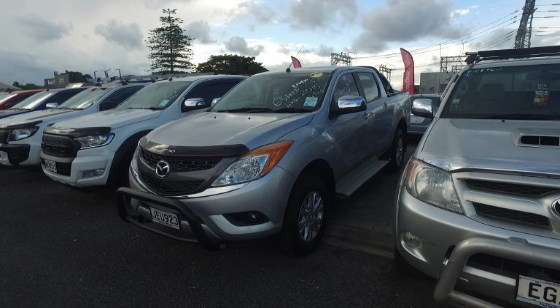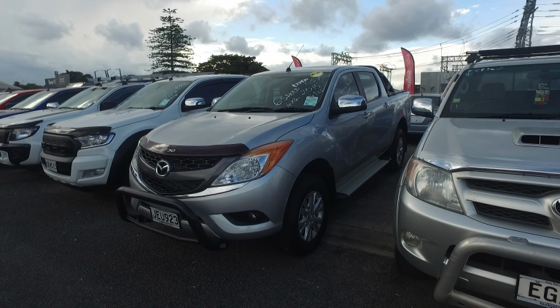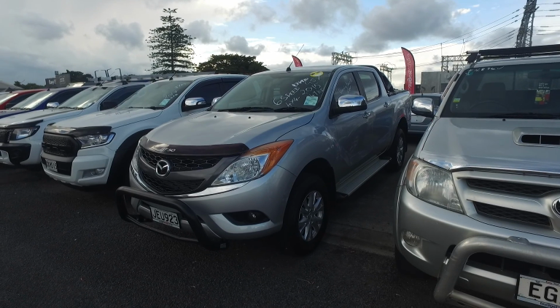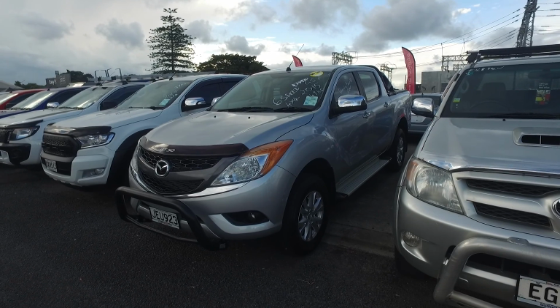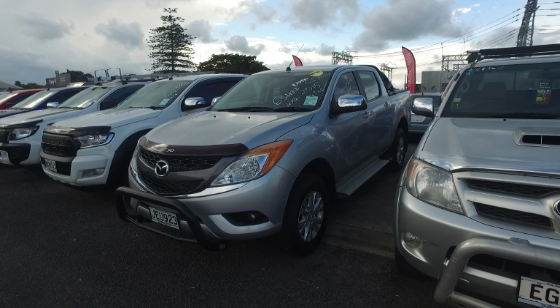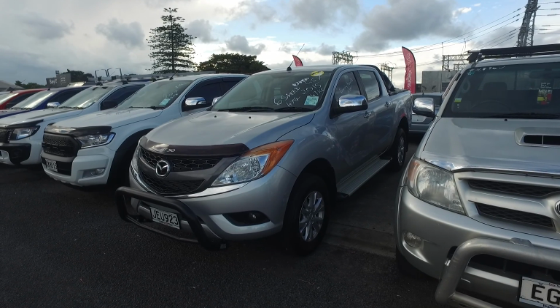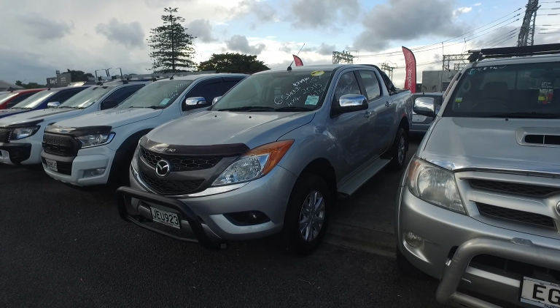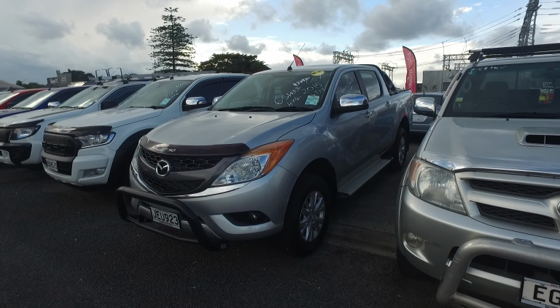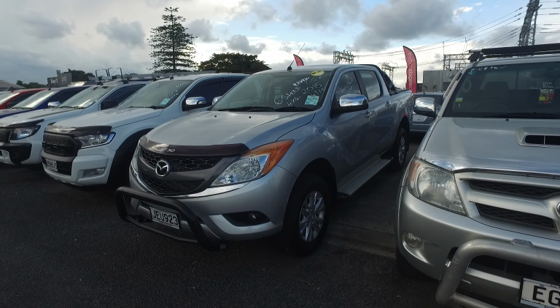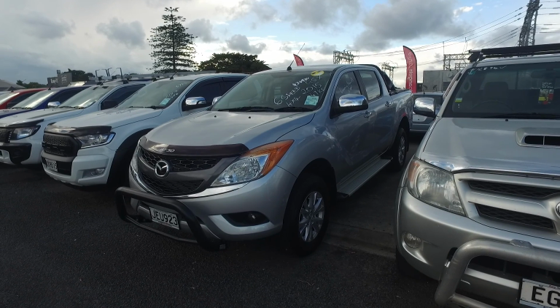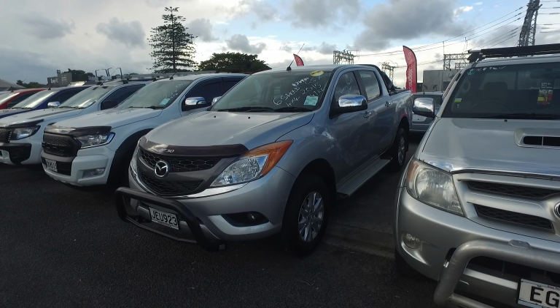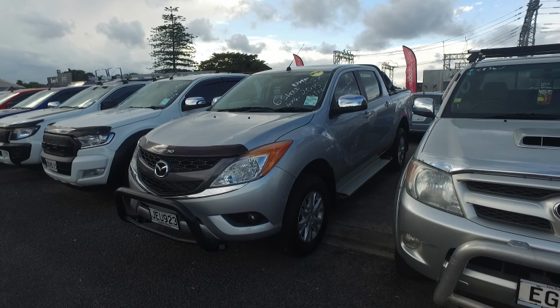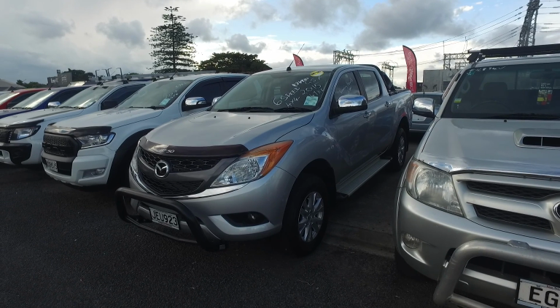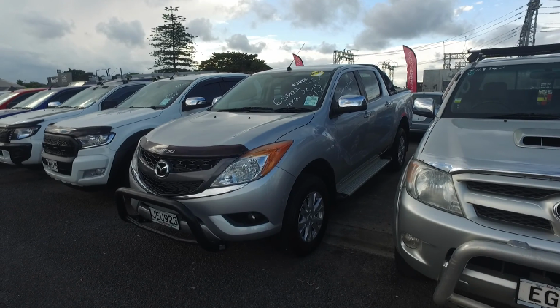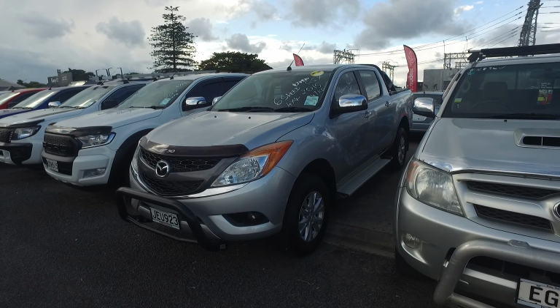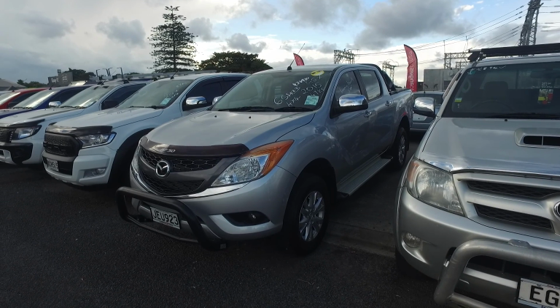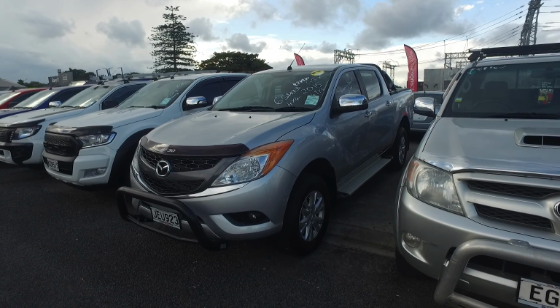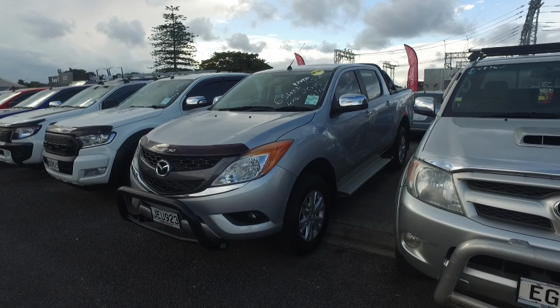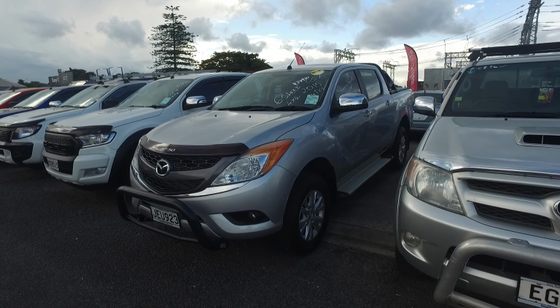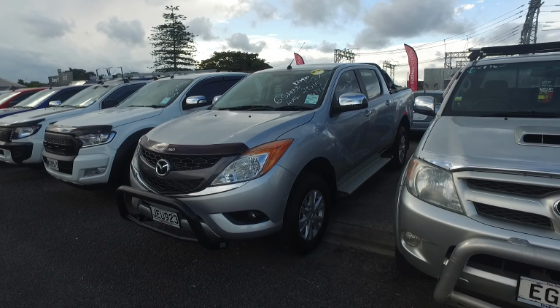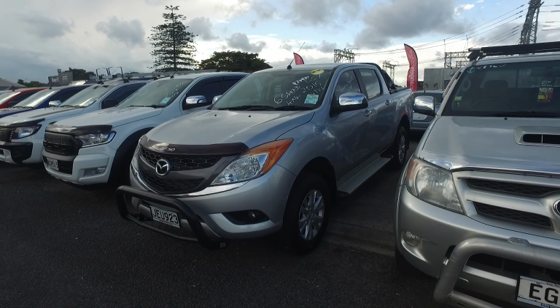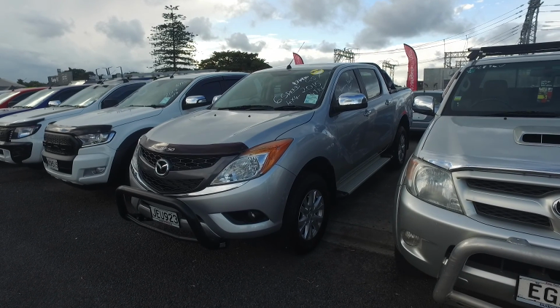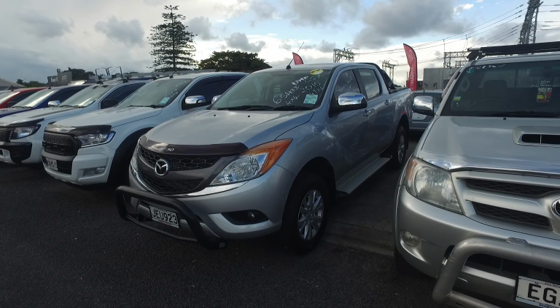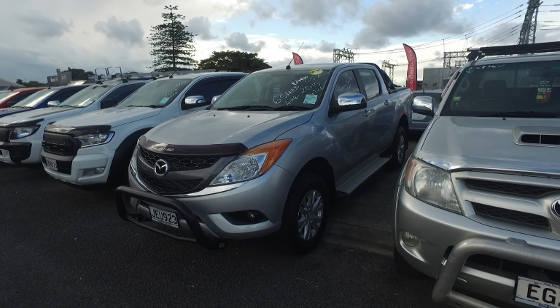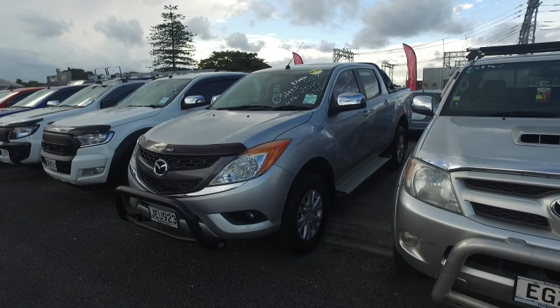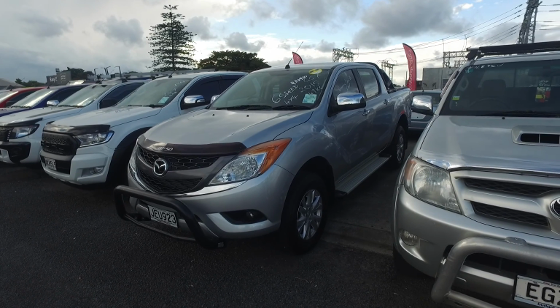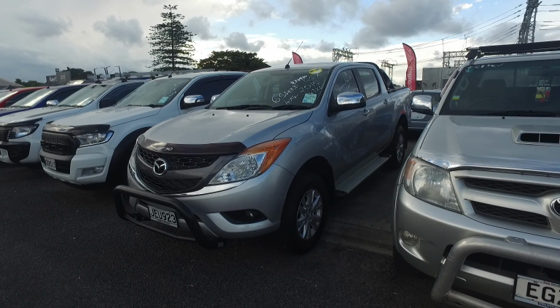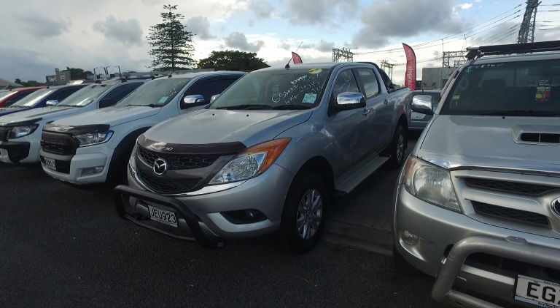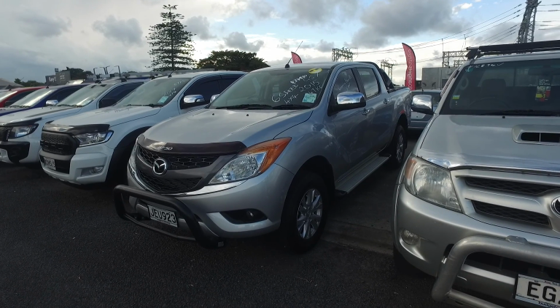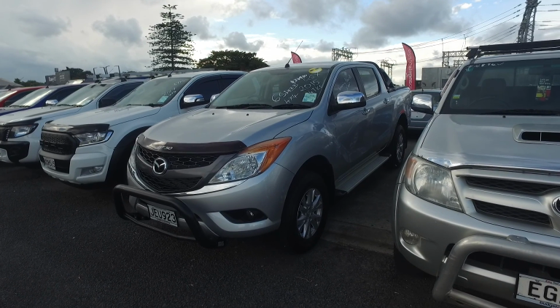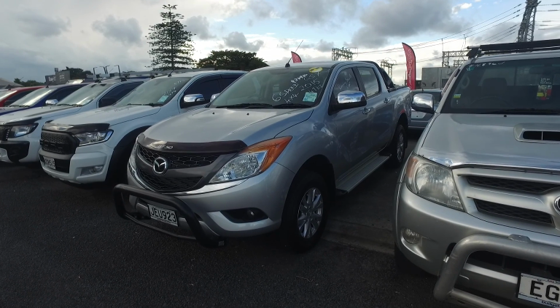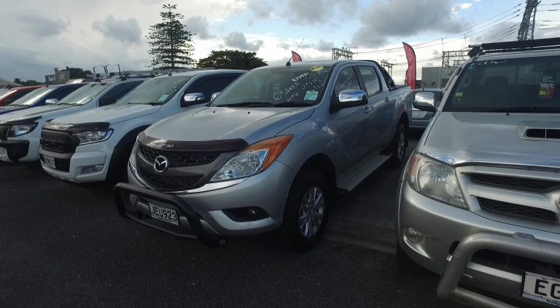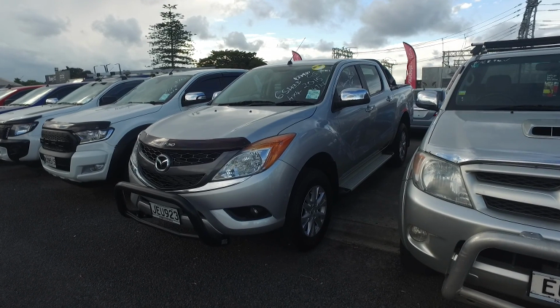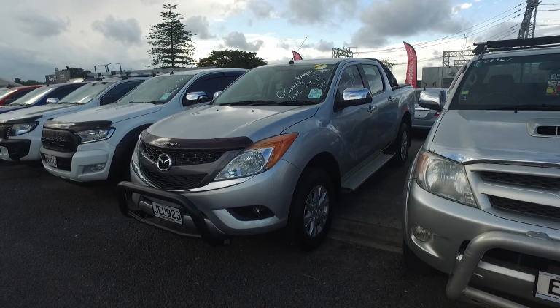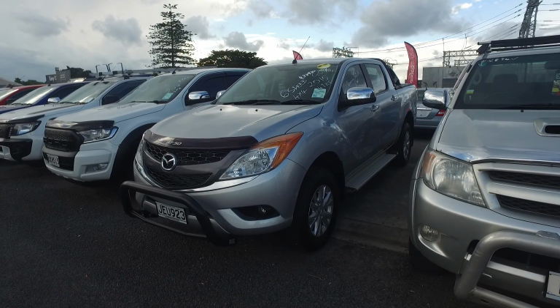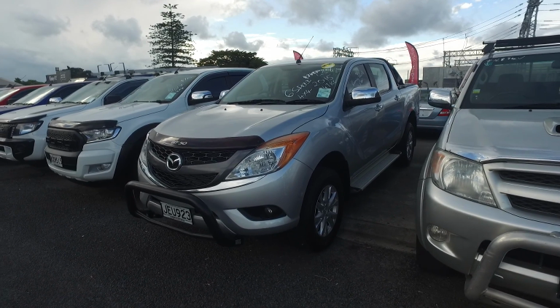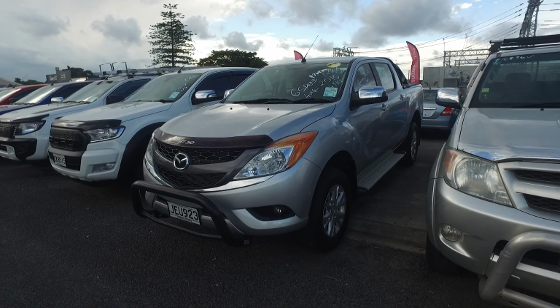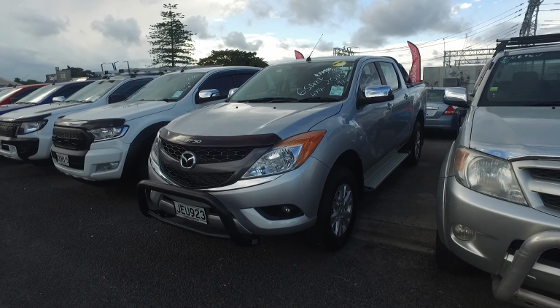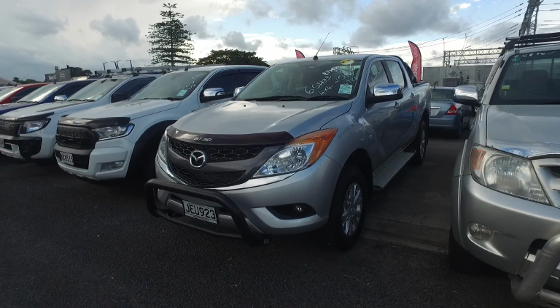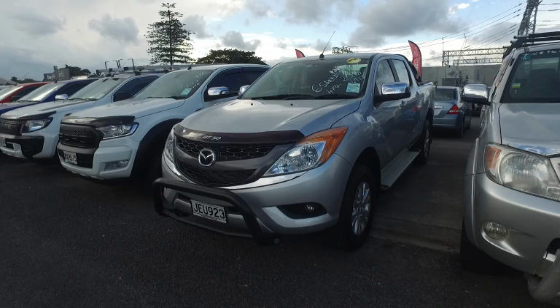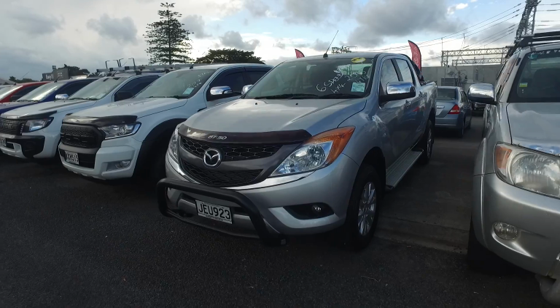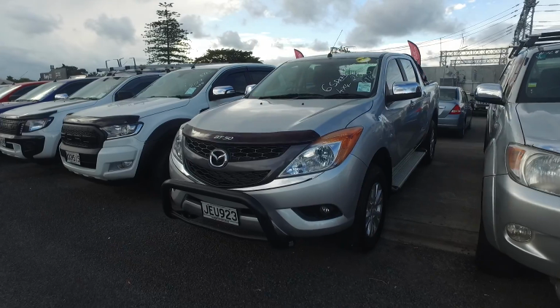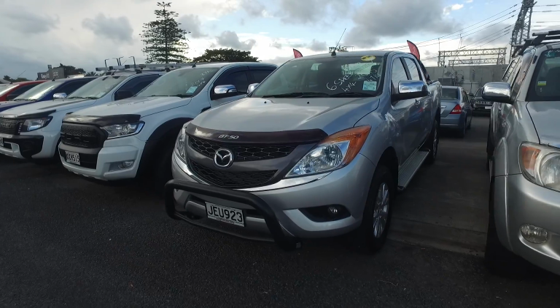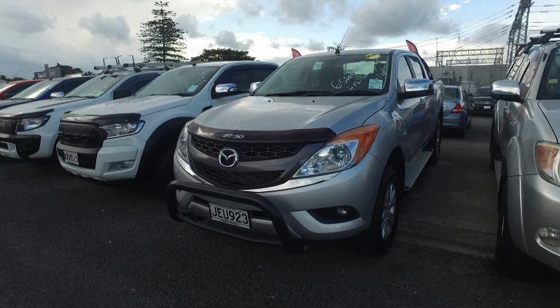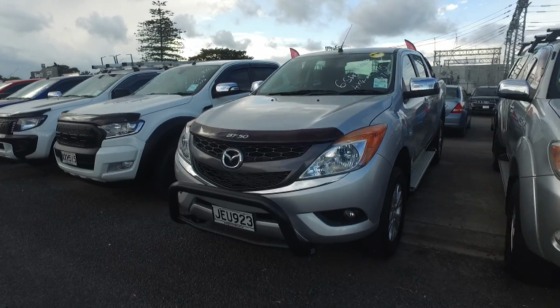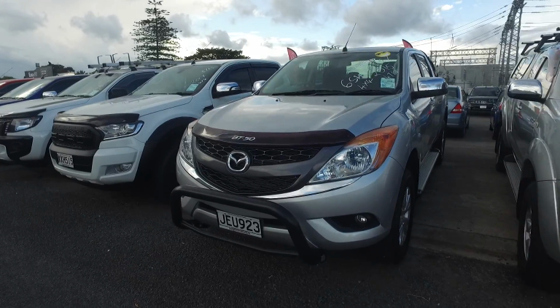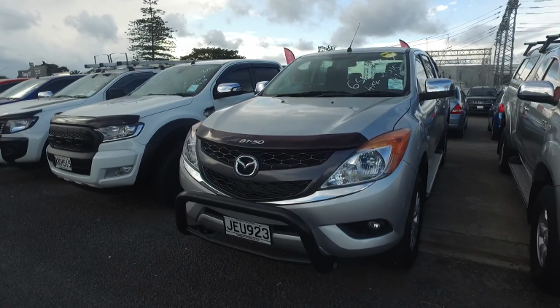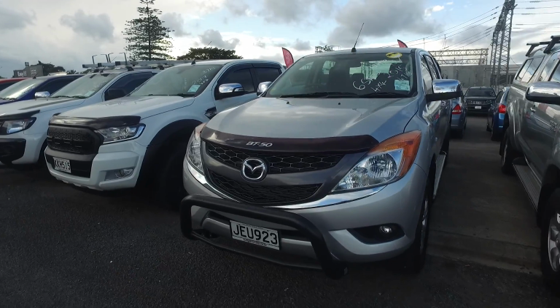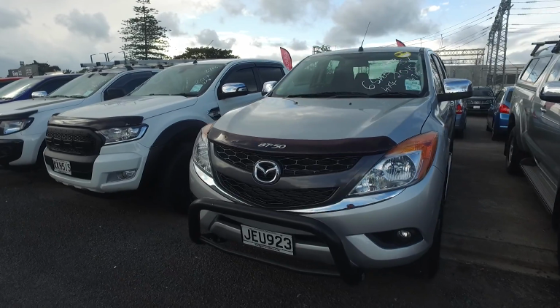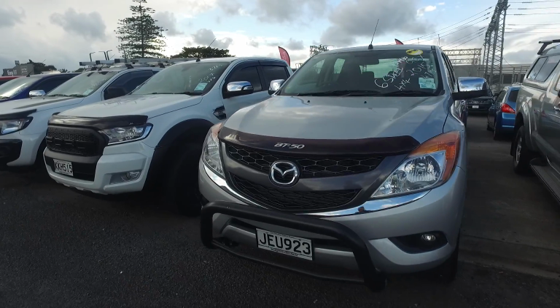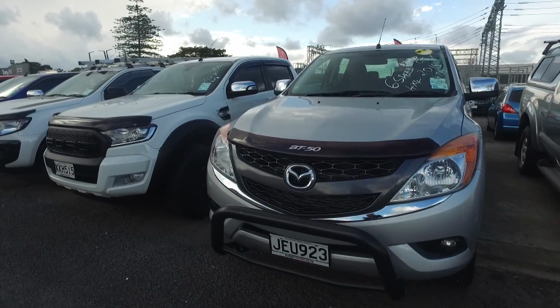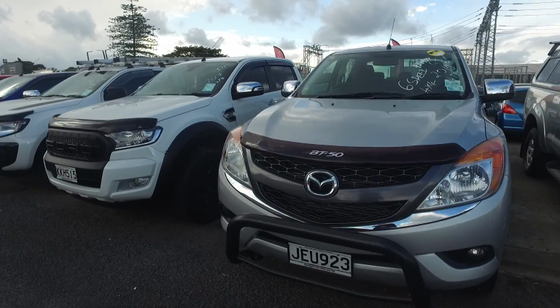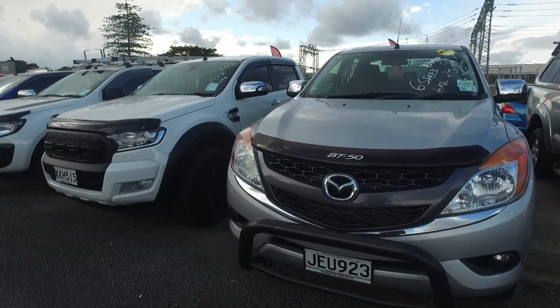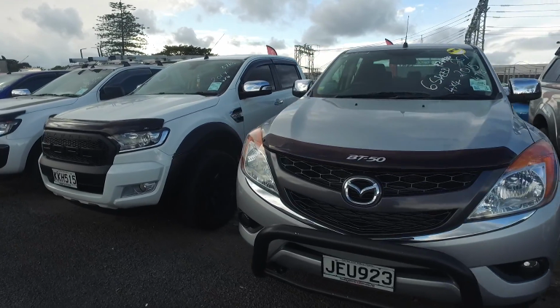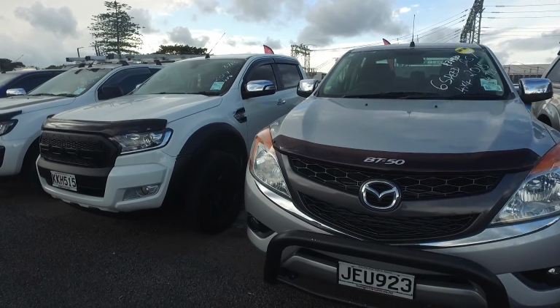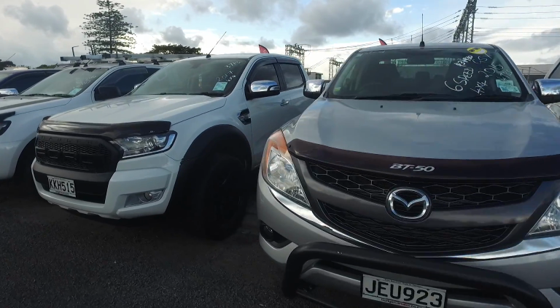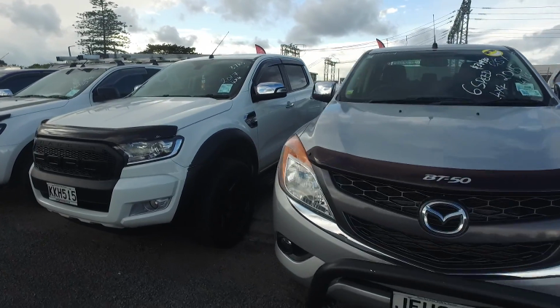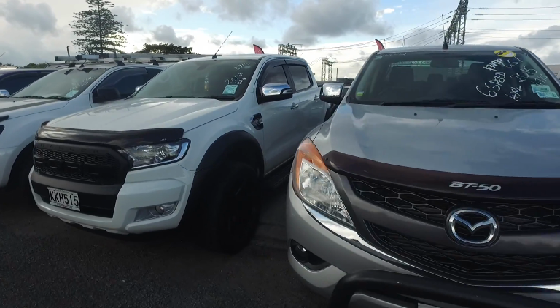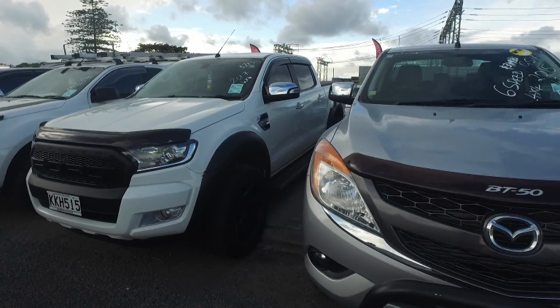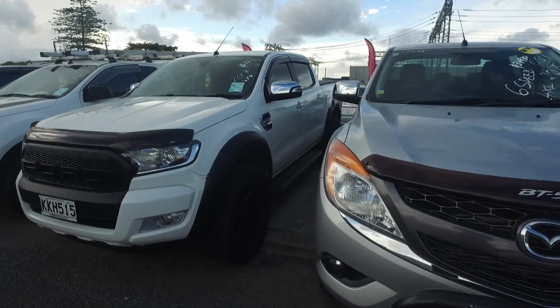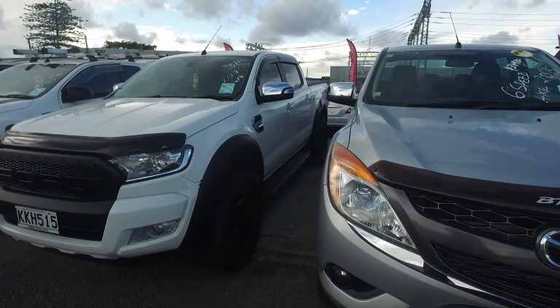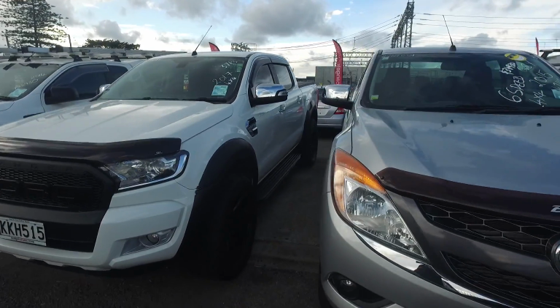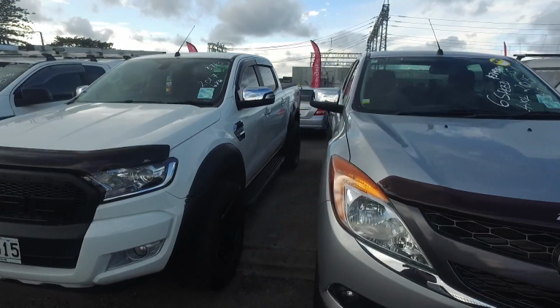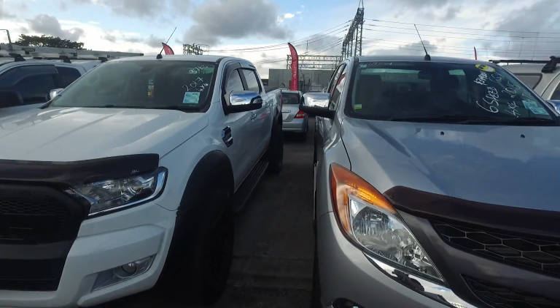Good afternoon Rebecca, it's Sam here from Kilwin and Budget Cars in Manukau. Thought I'd just make you a quick video of this ute so you can have a better look at it.